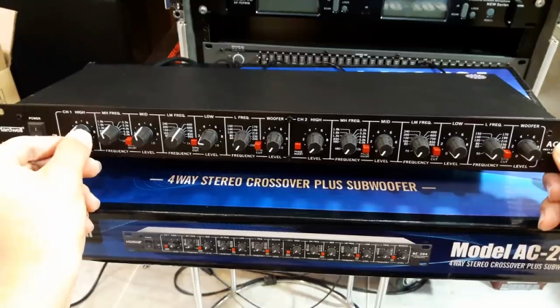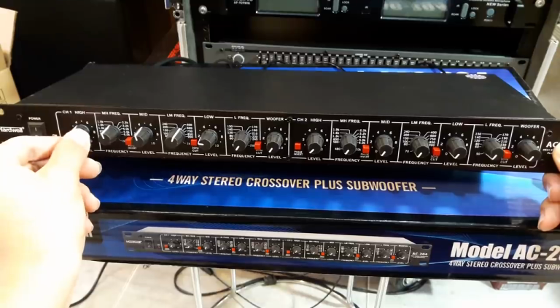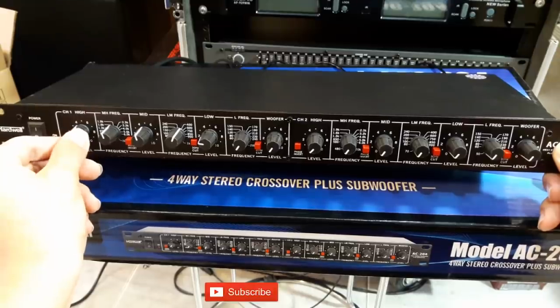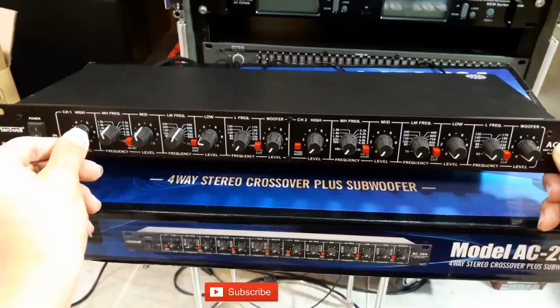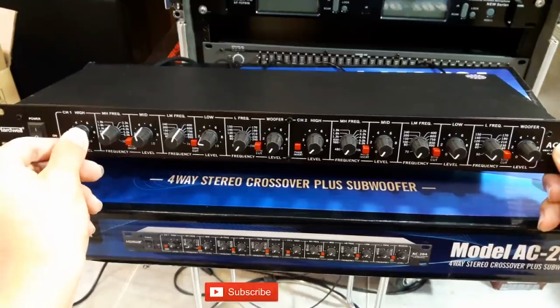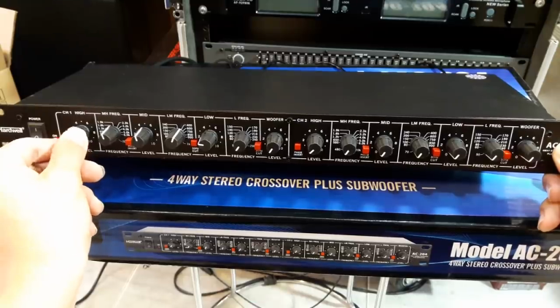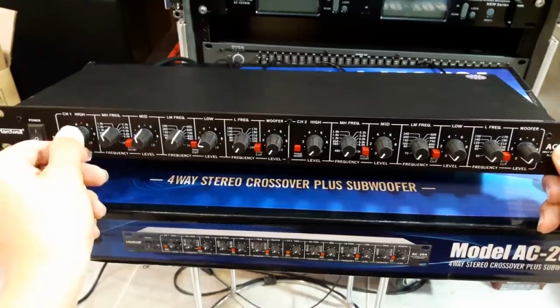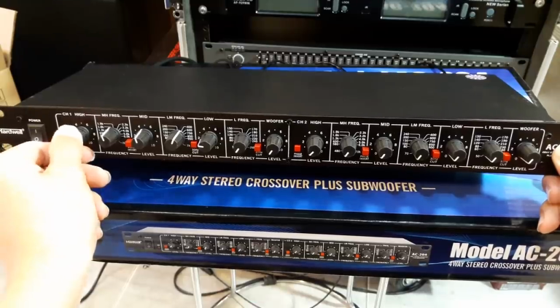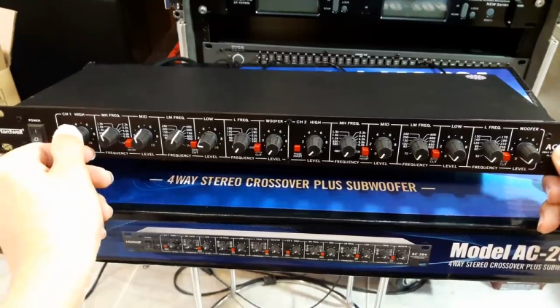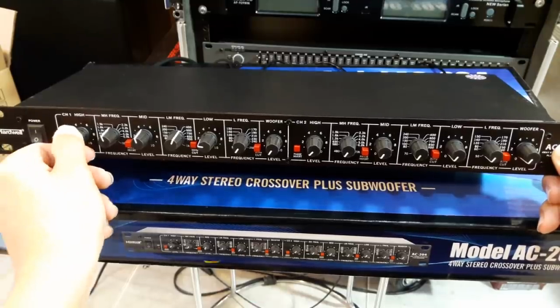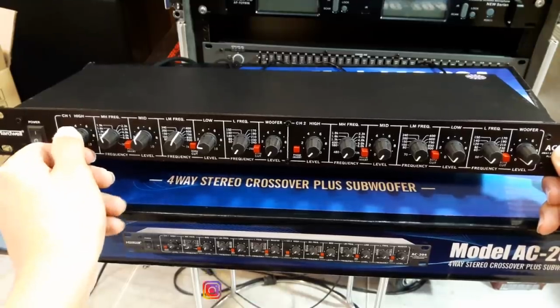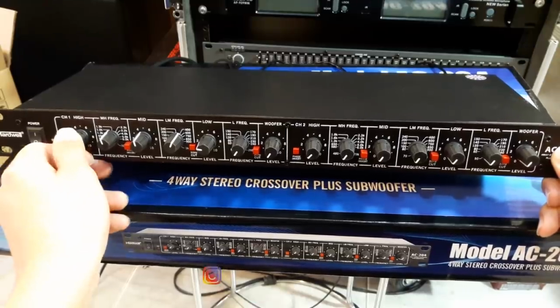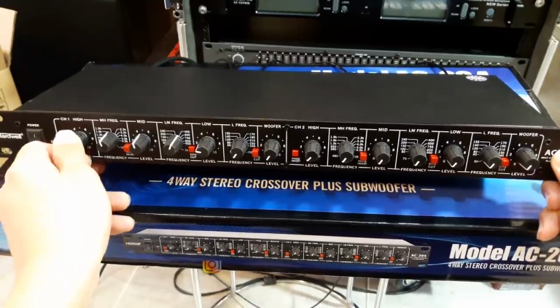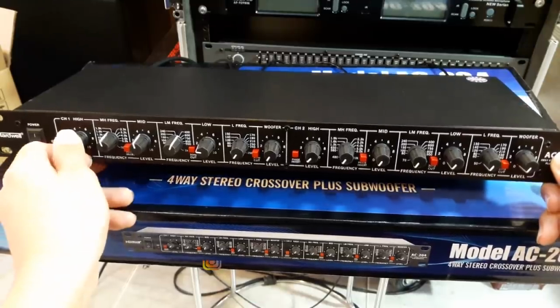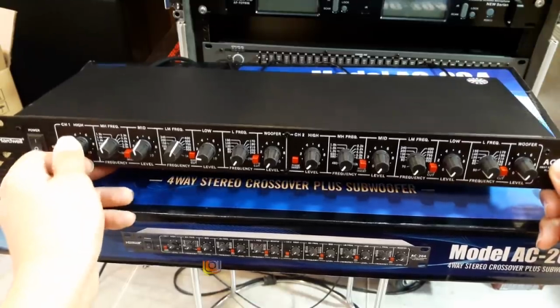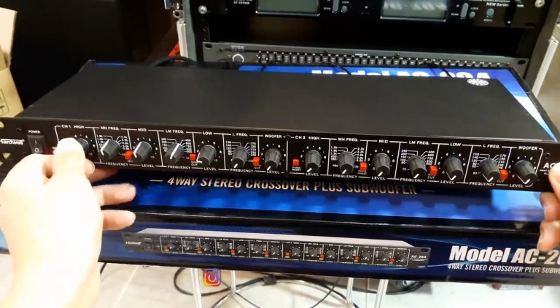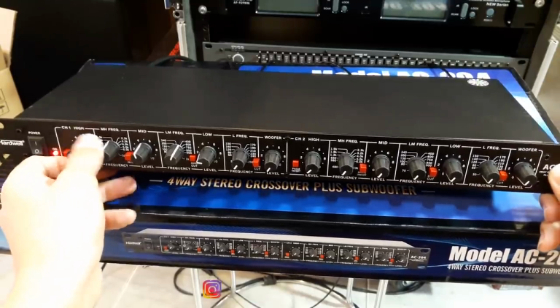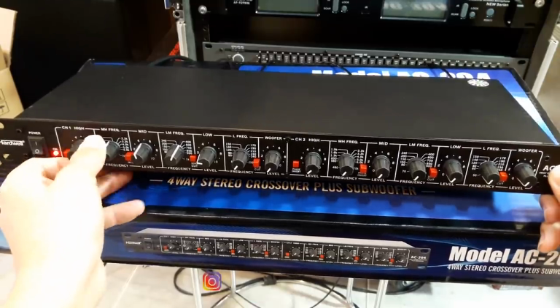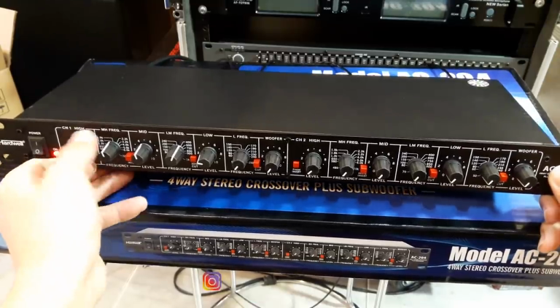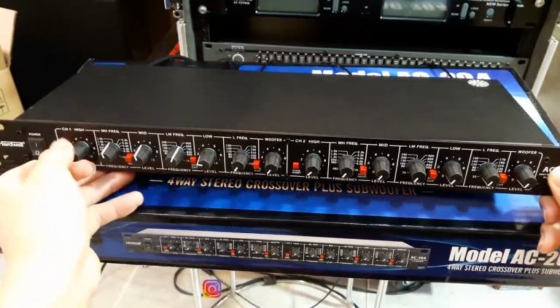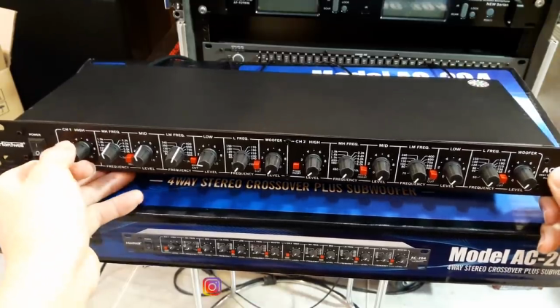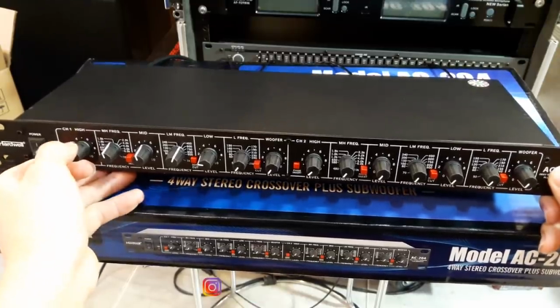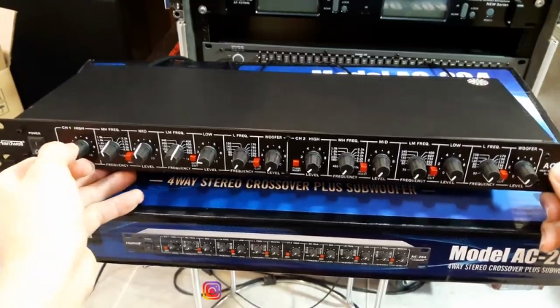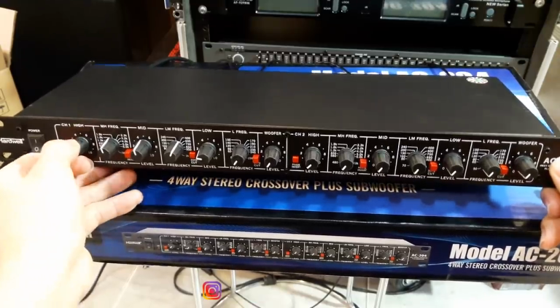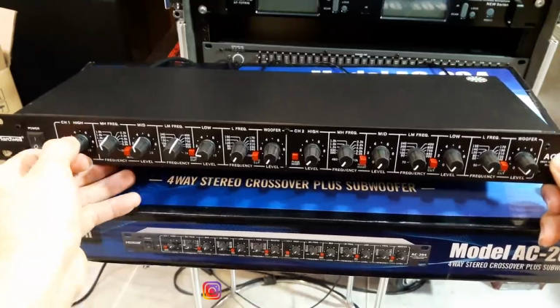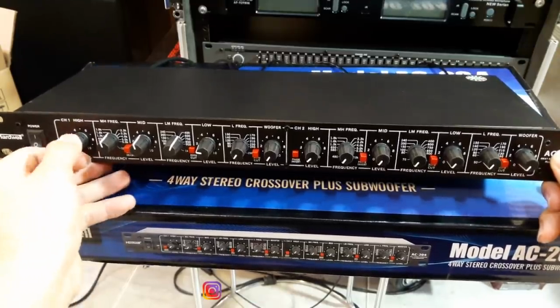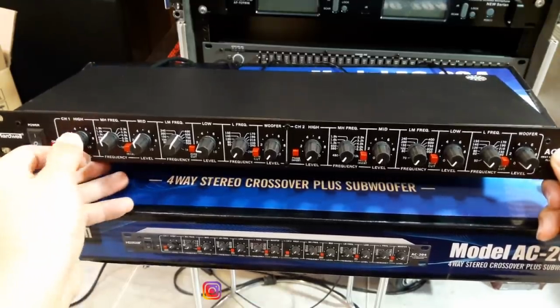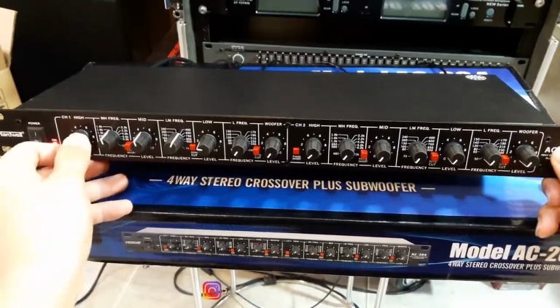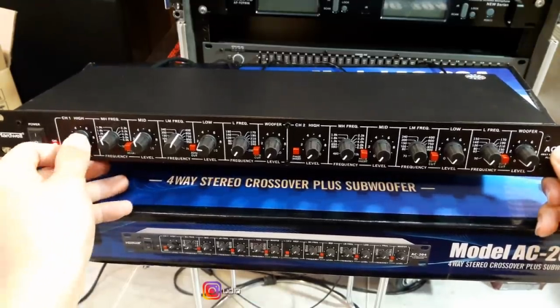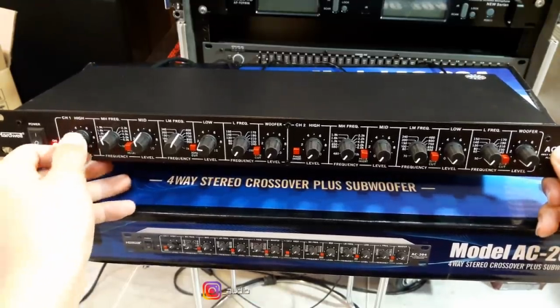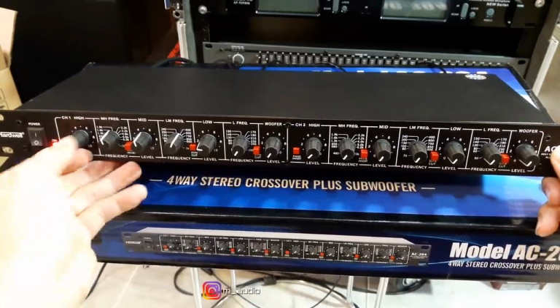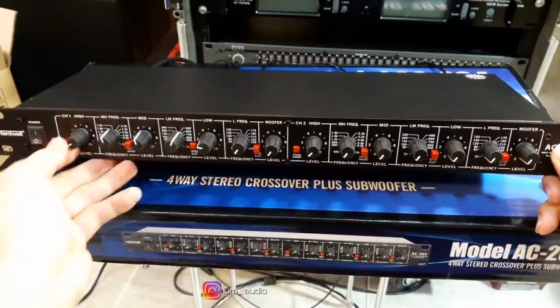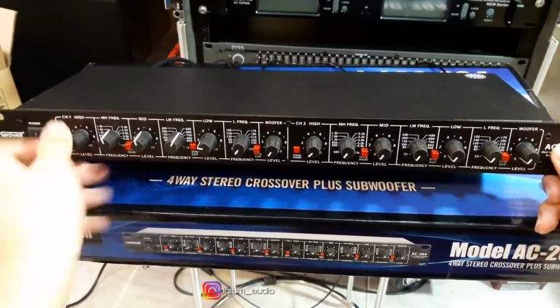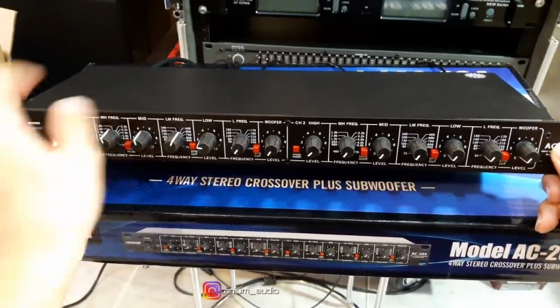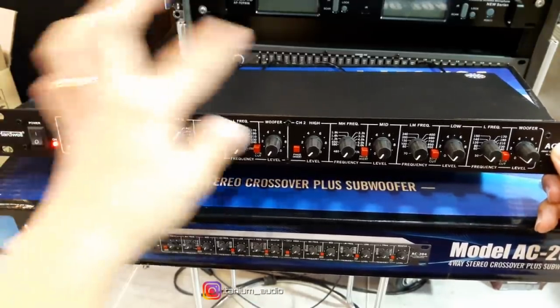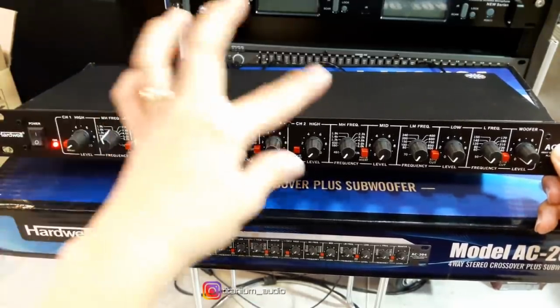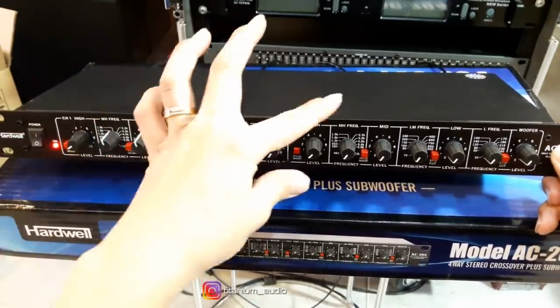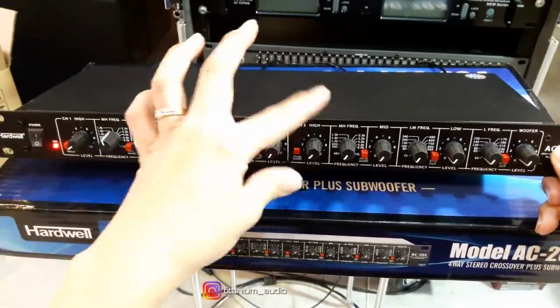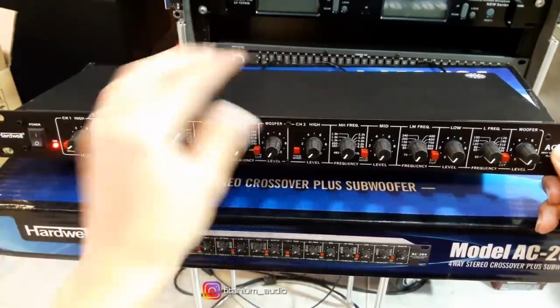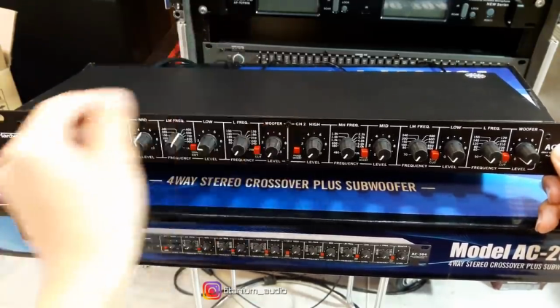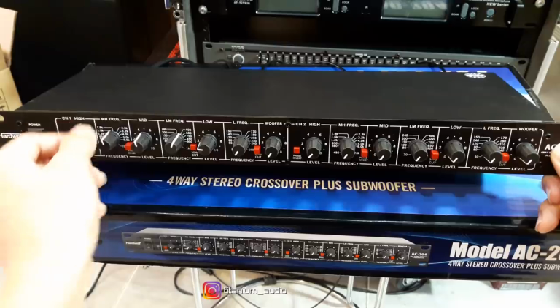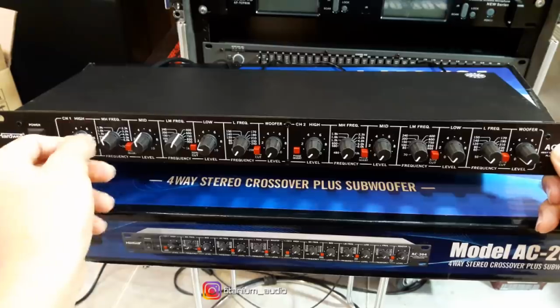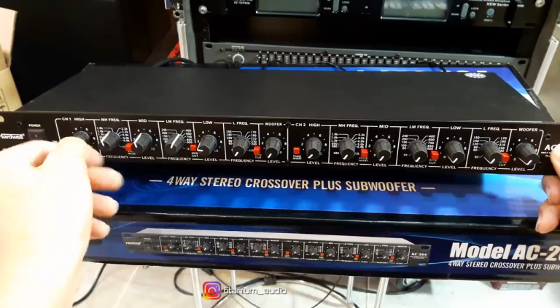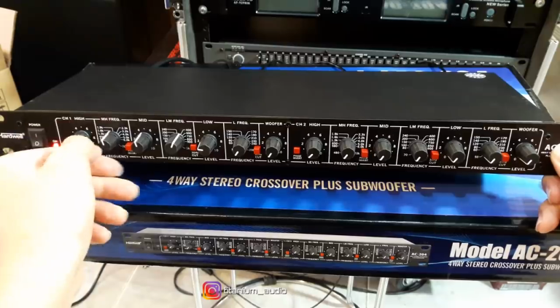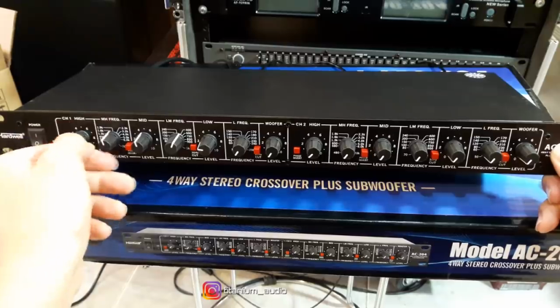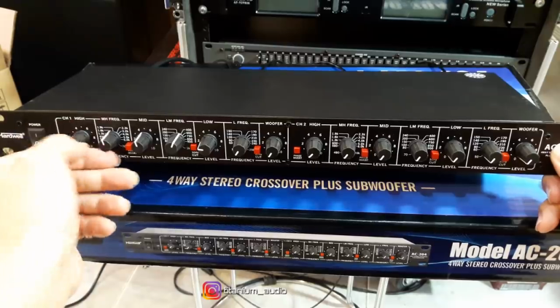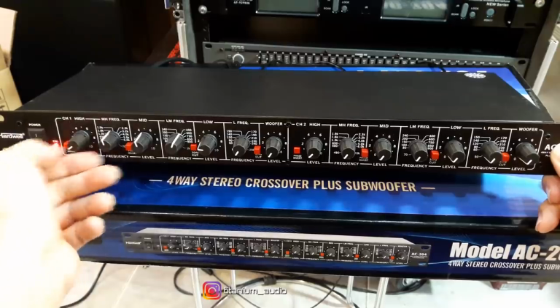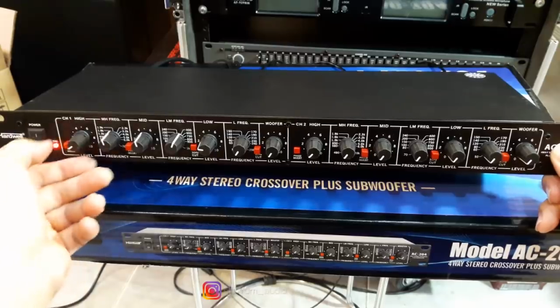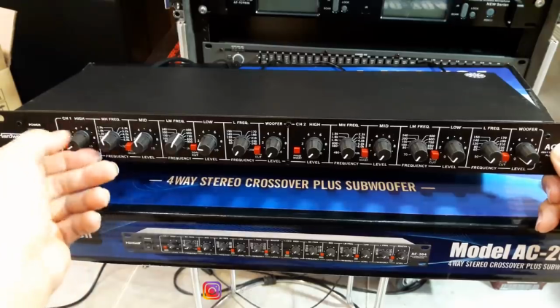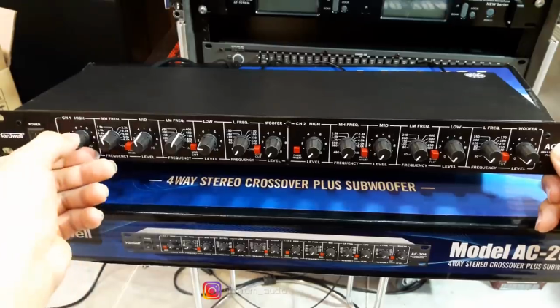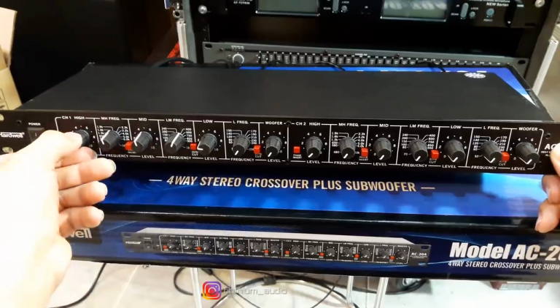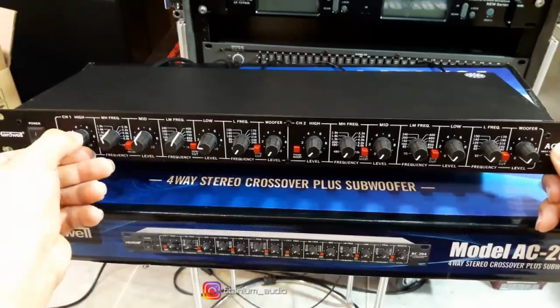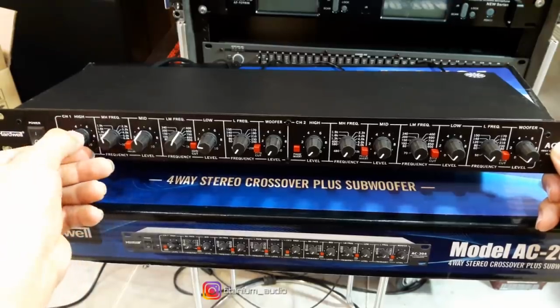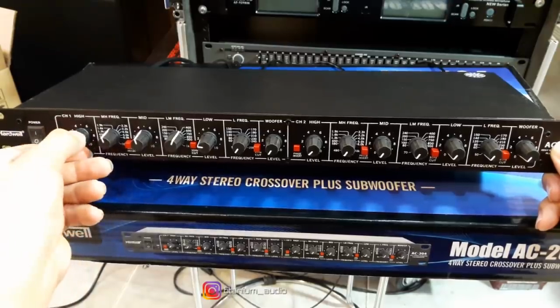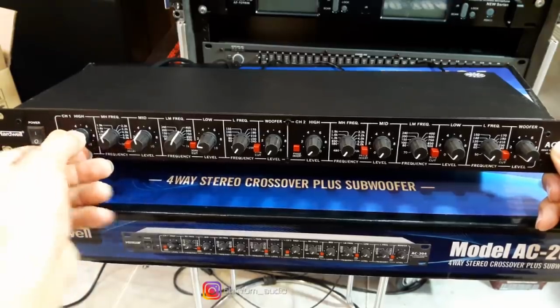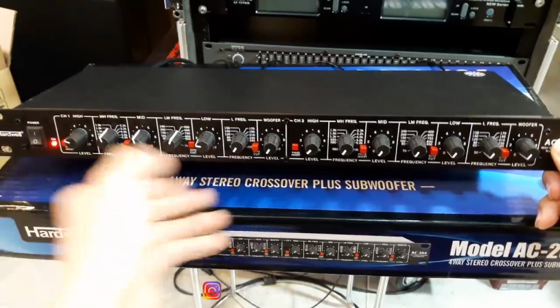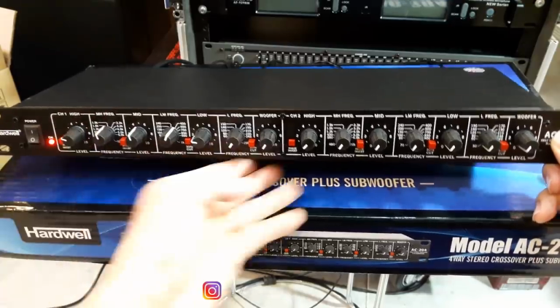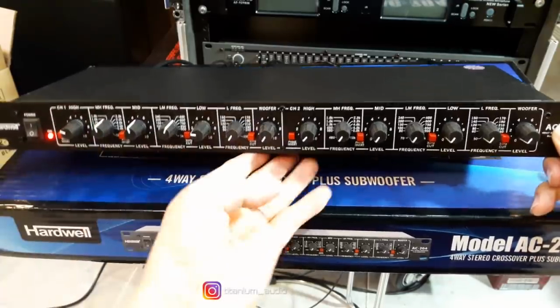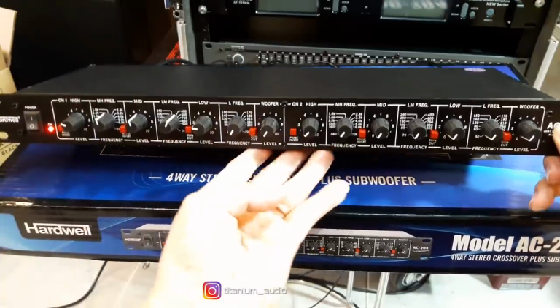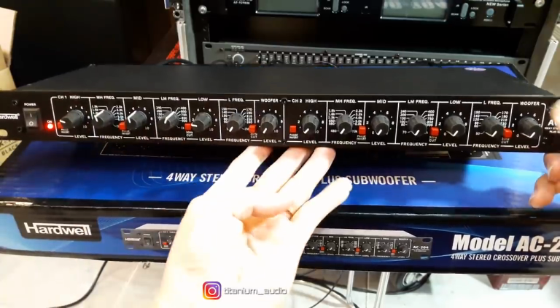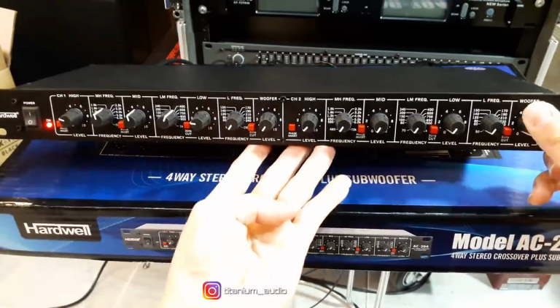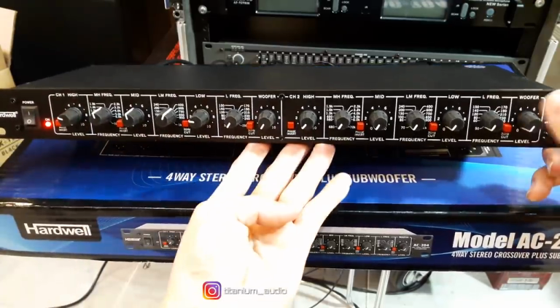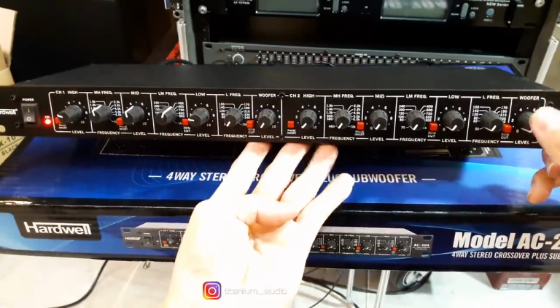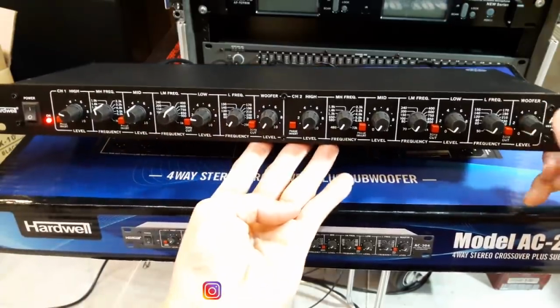Nah sekarang kita nyalakan untuk woofernya. Saya tadi masuk di subwoofer output, di sebelah sini.